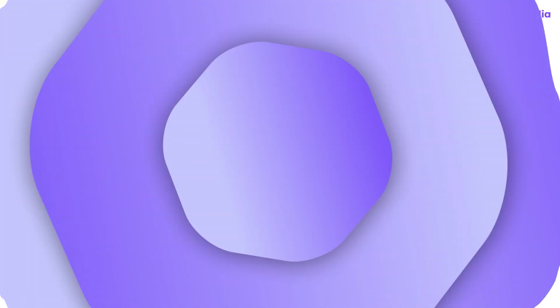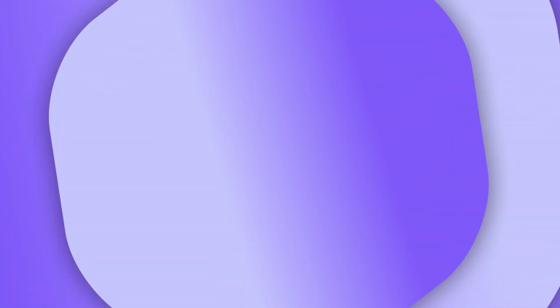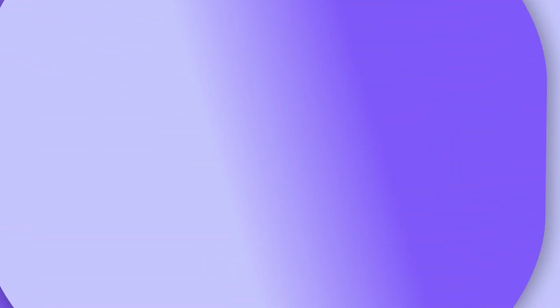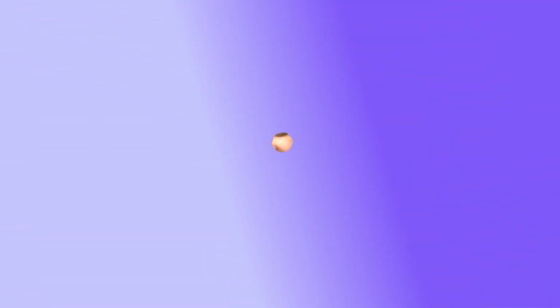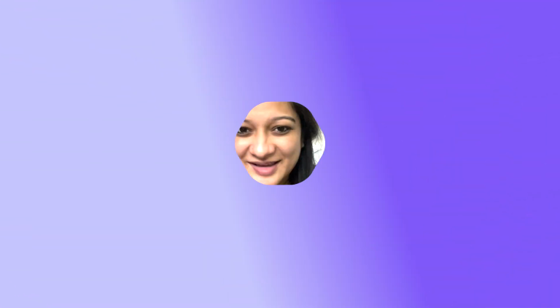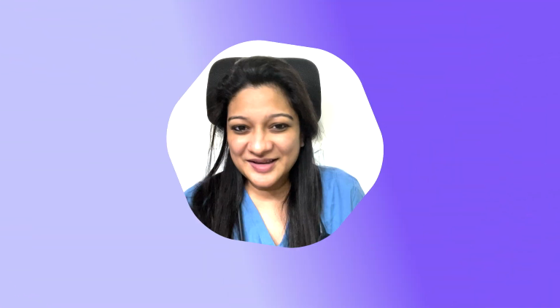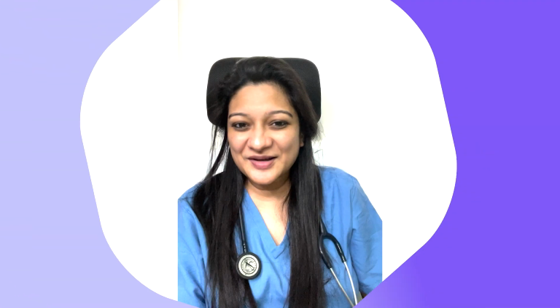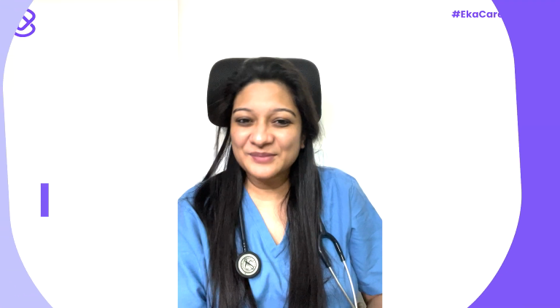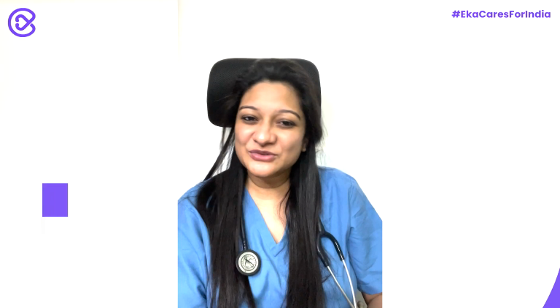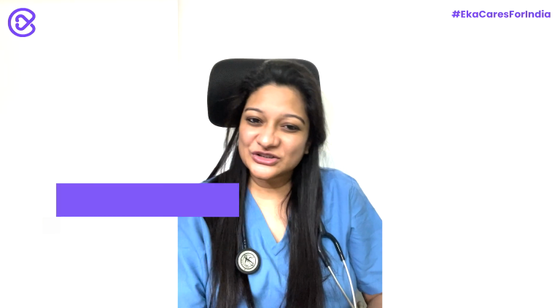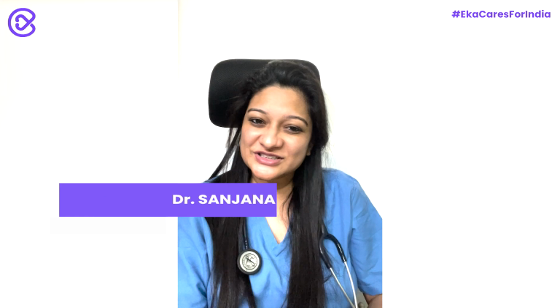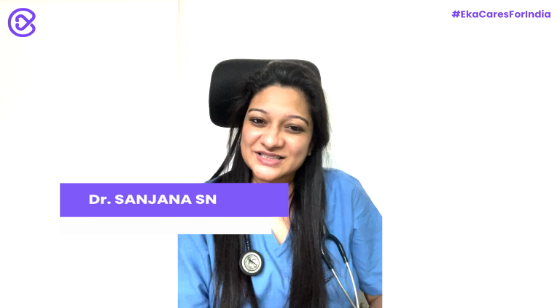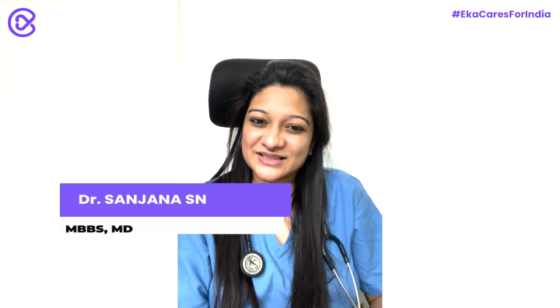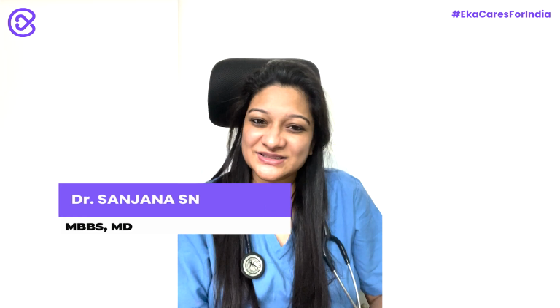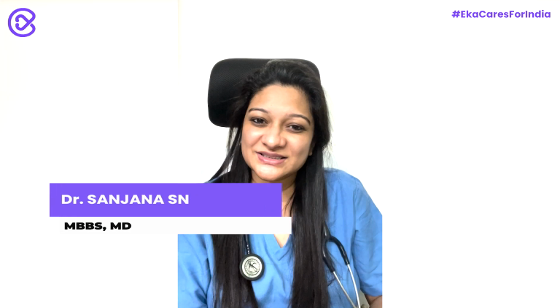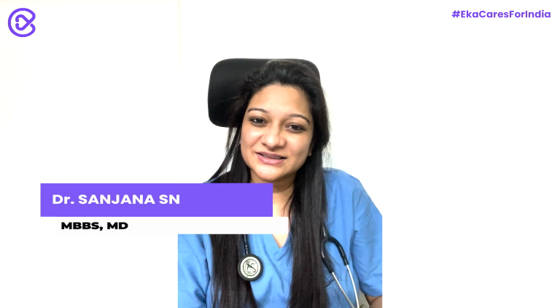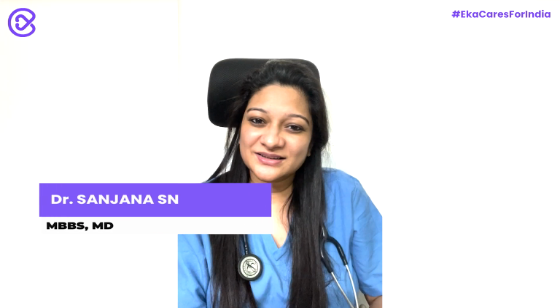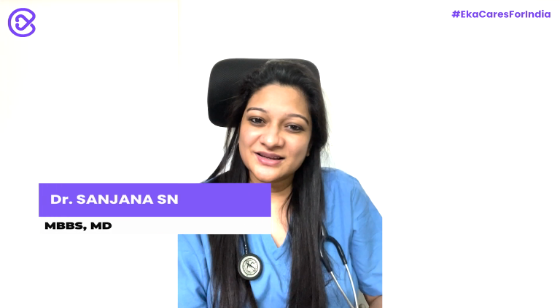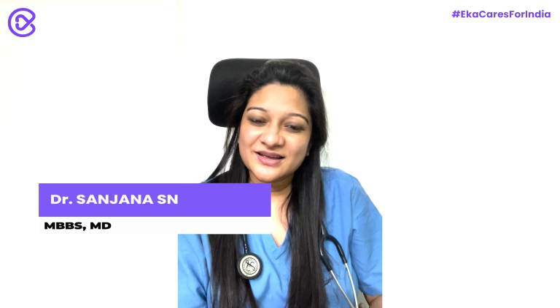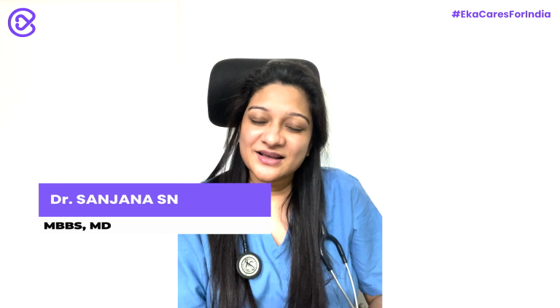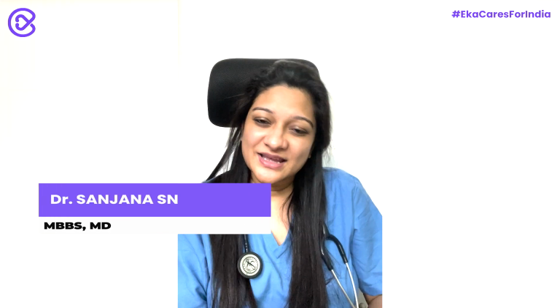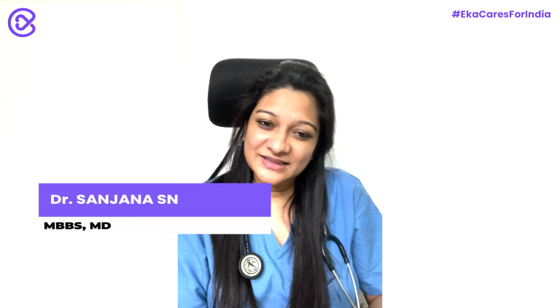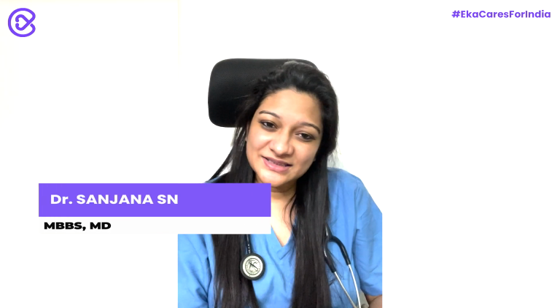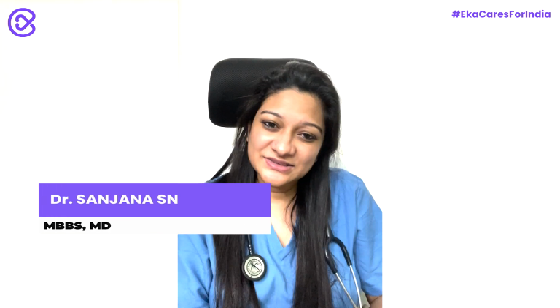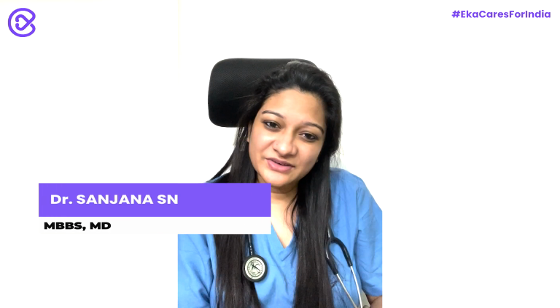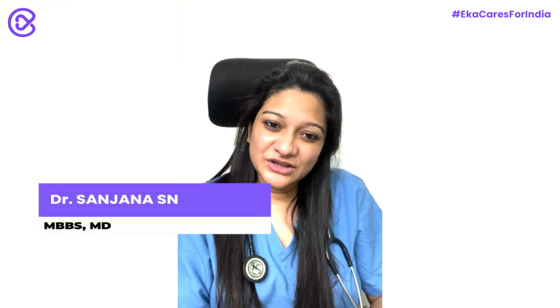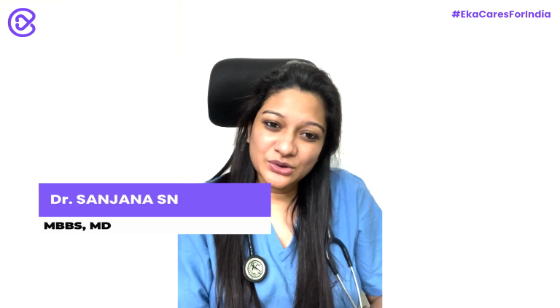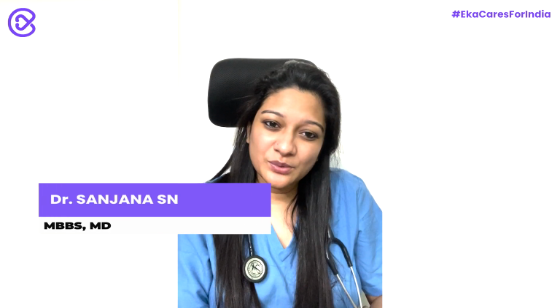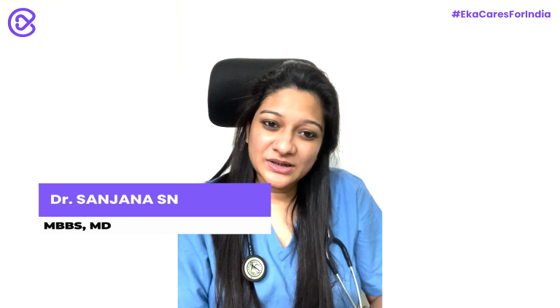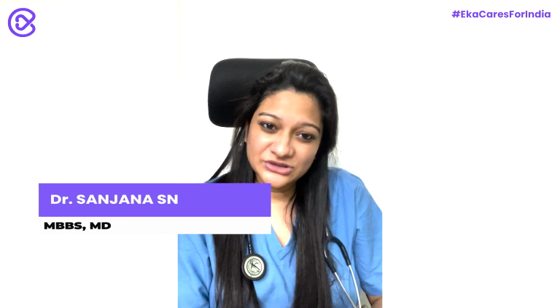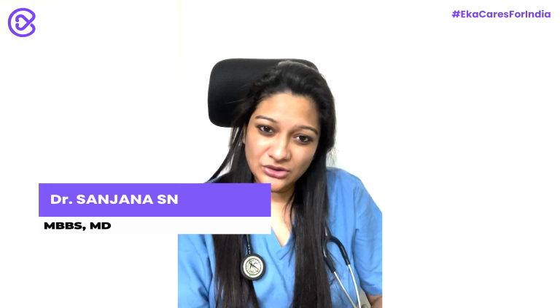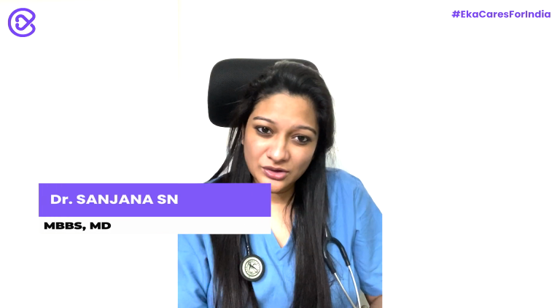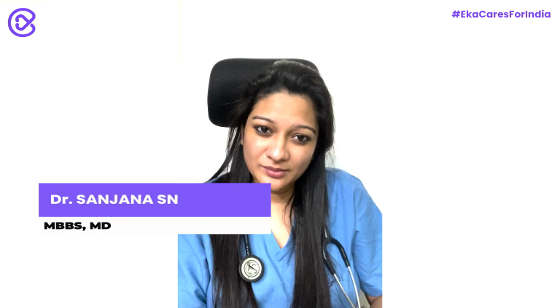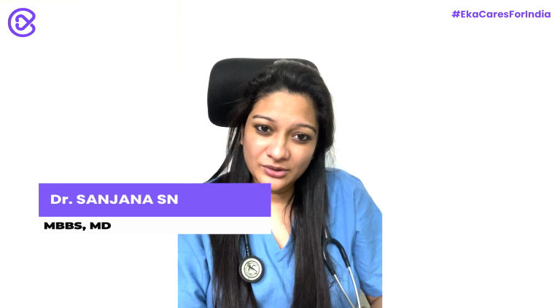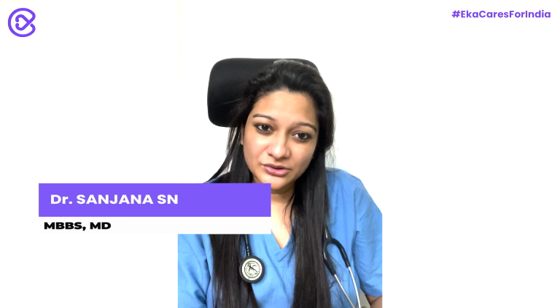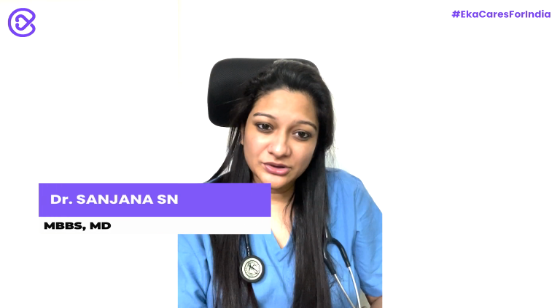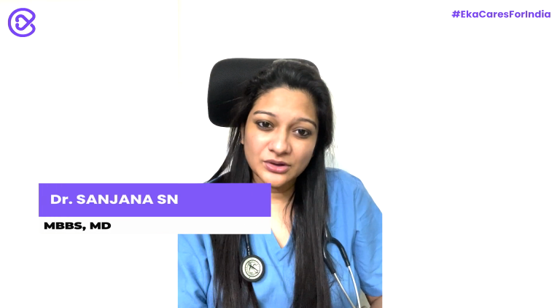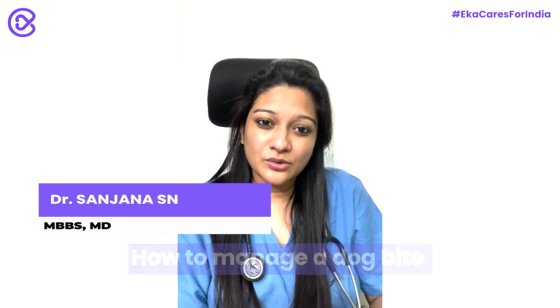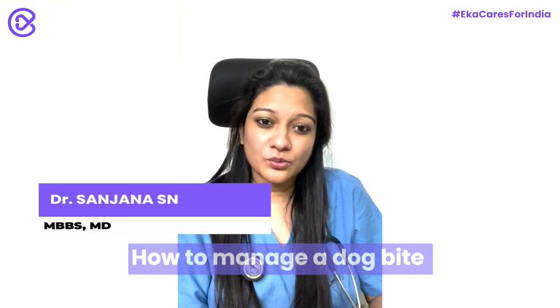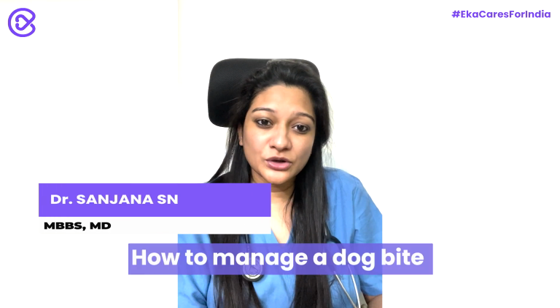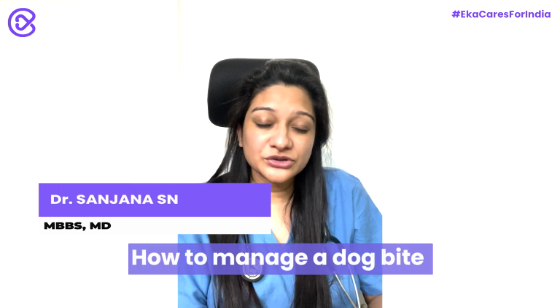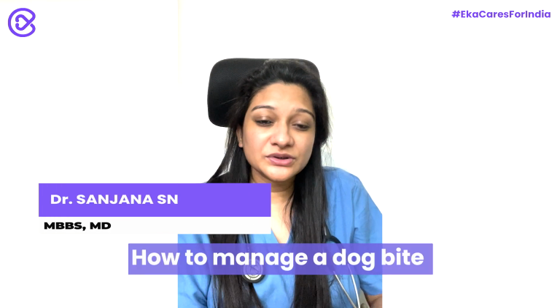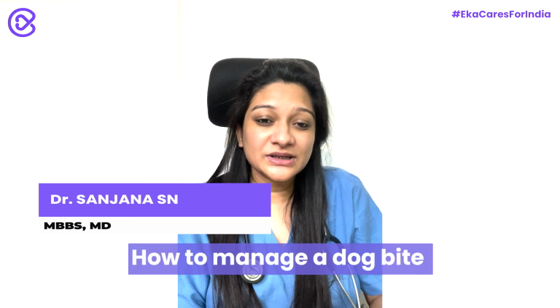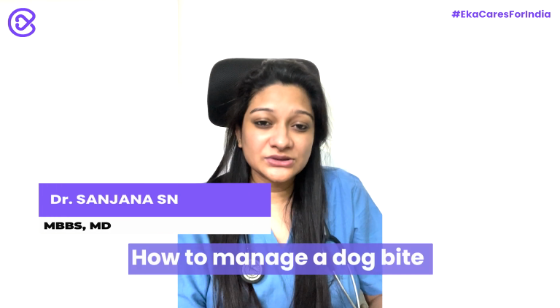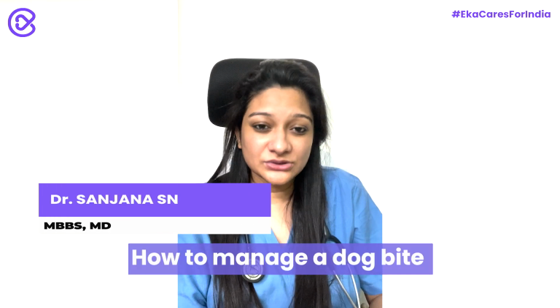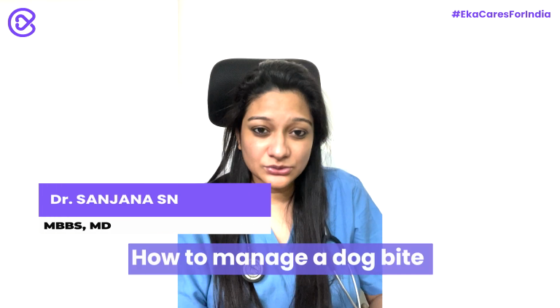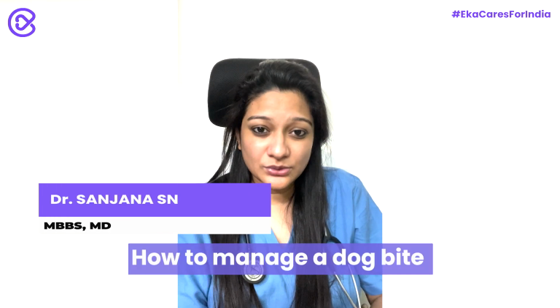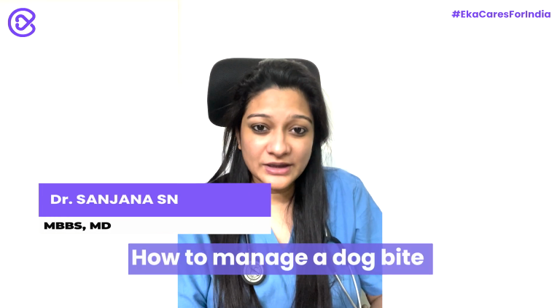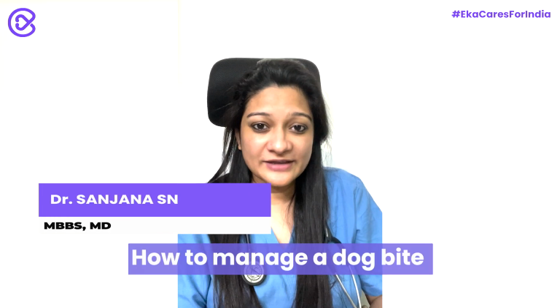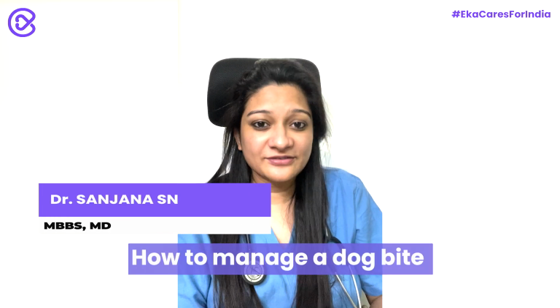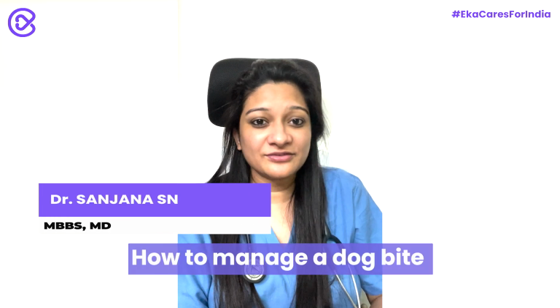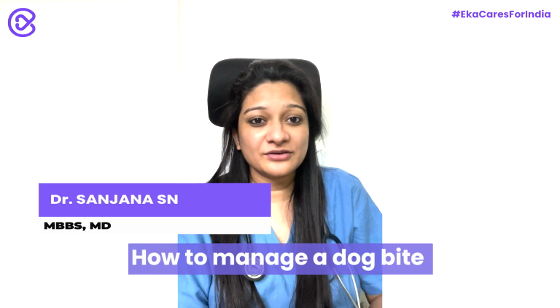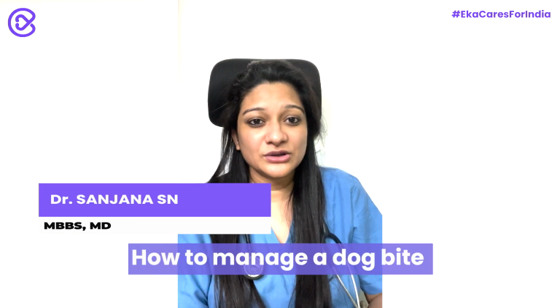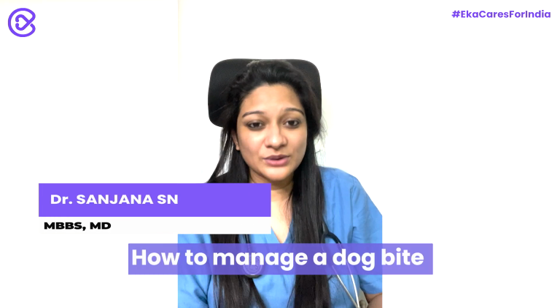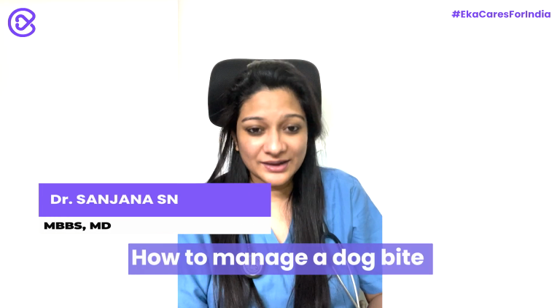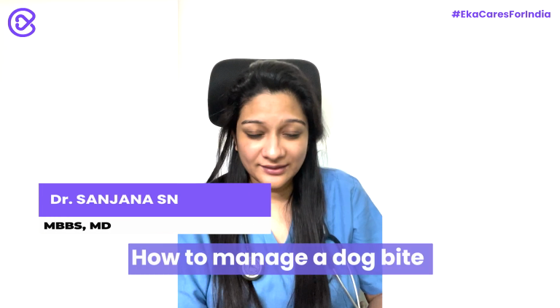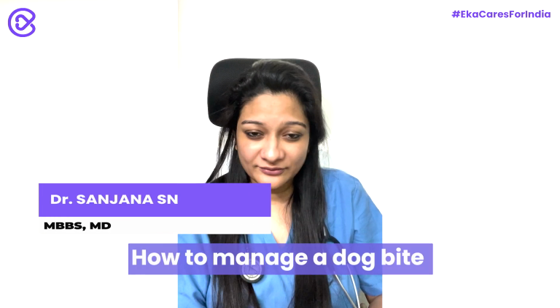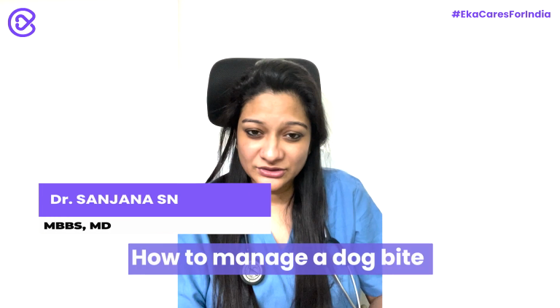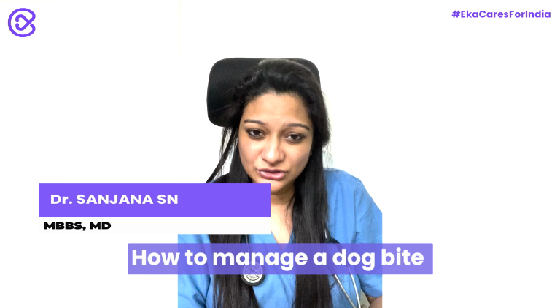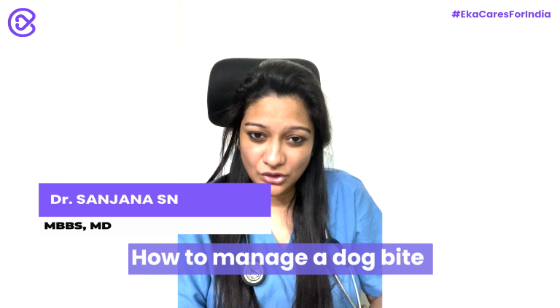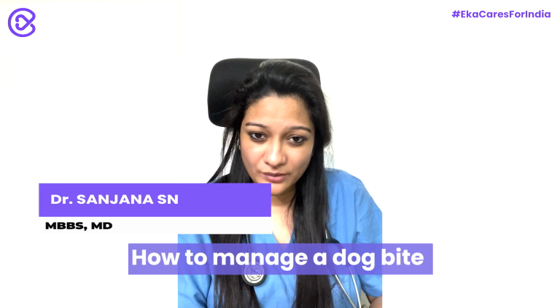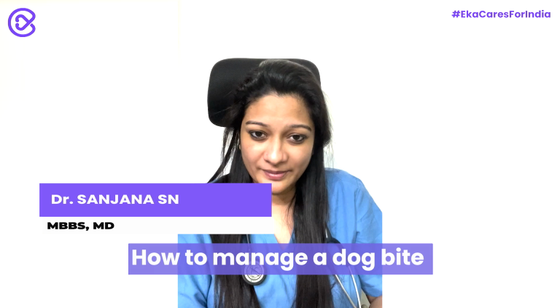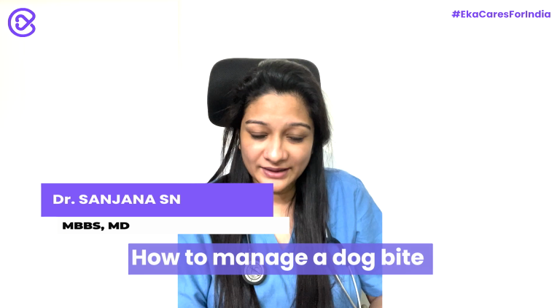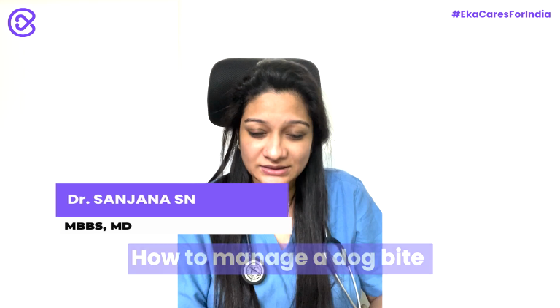Hi, I'm Dr. Sanzana. In this video, we'll talk about what you need to do if you end up with a dog bite.